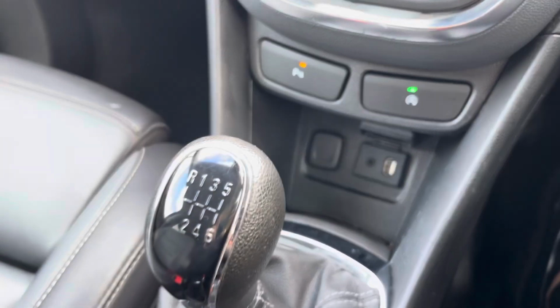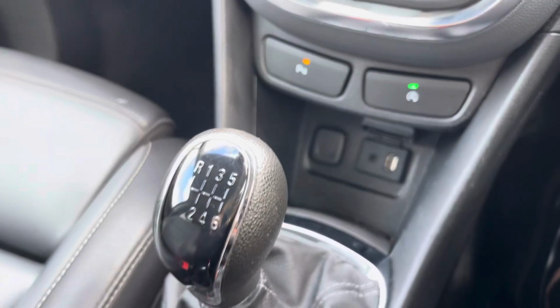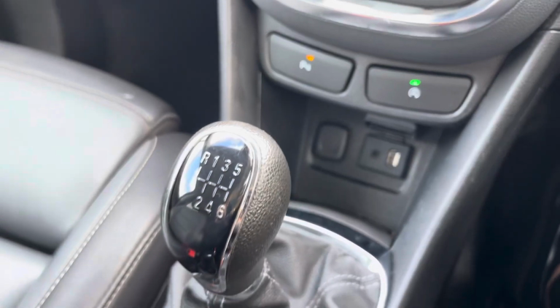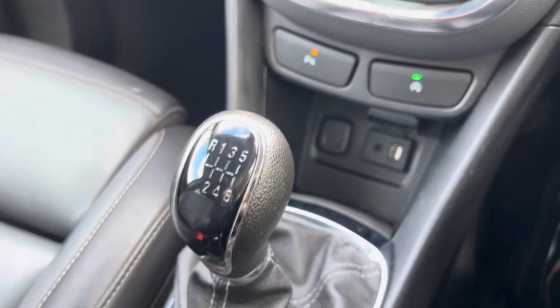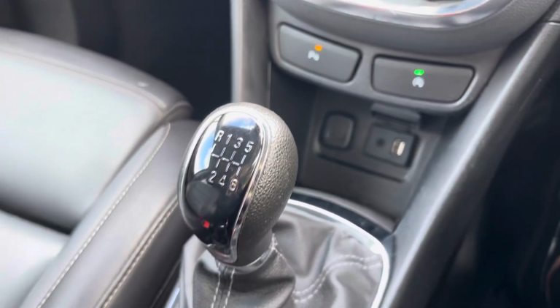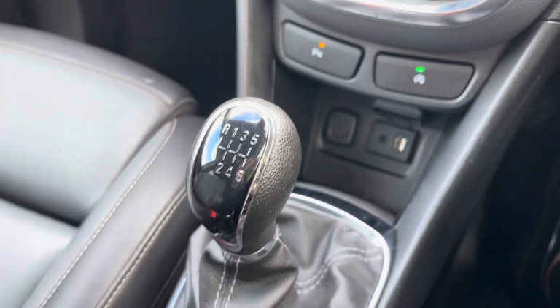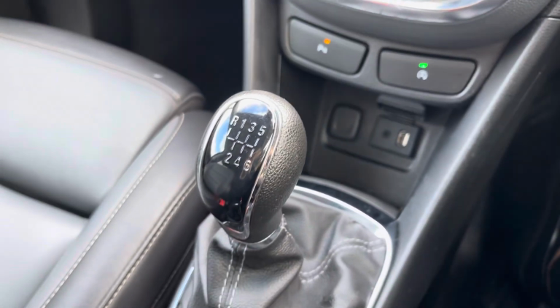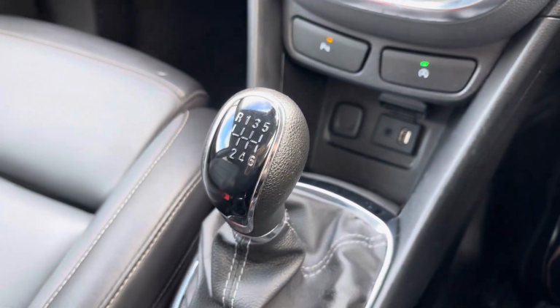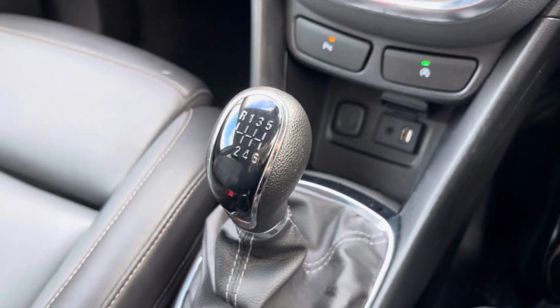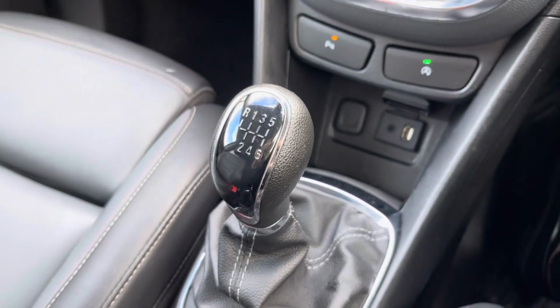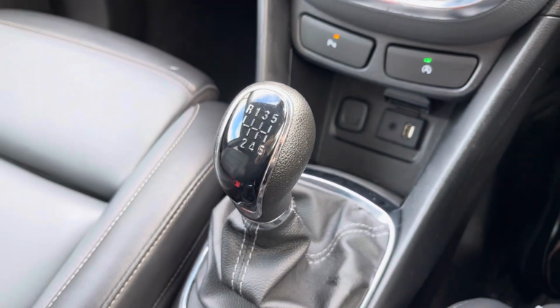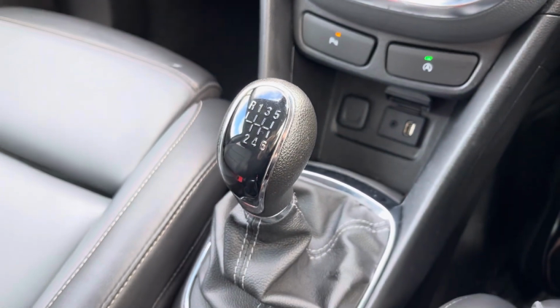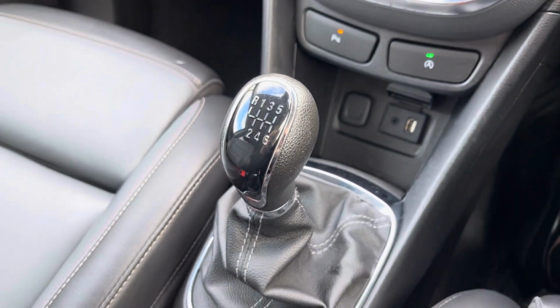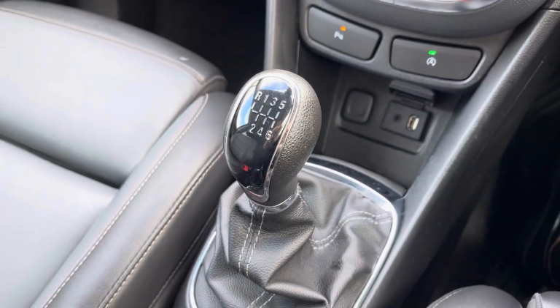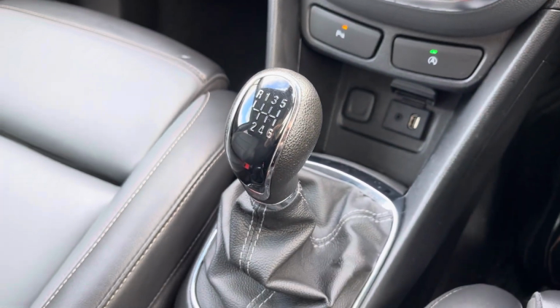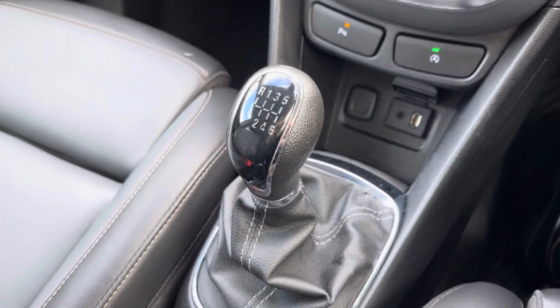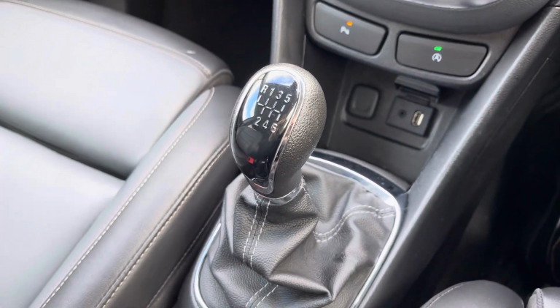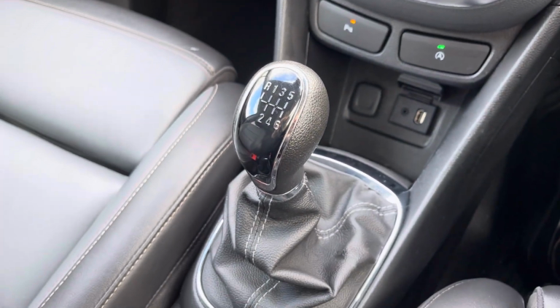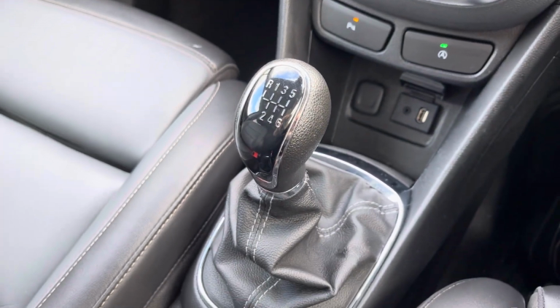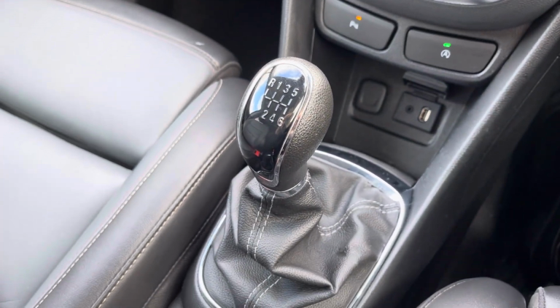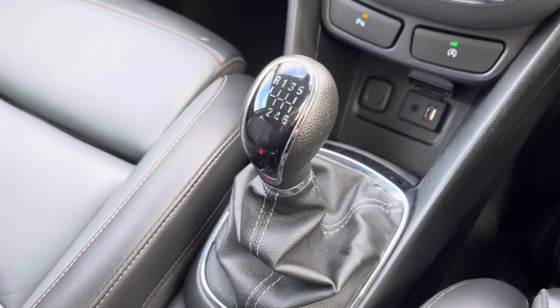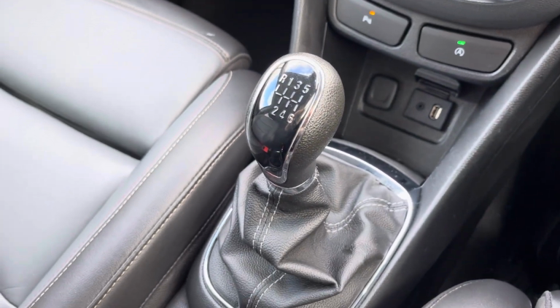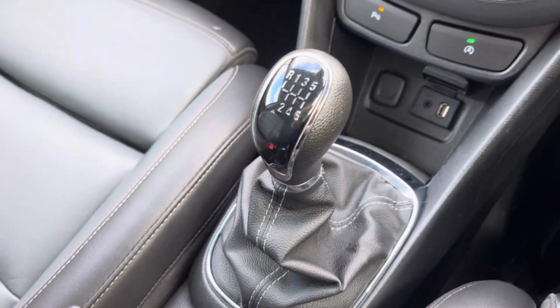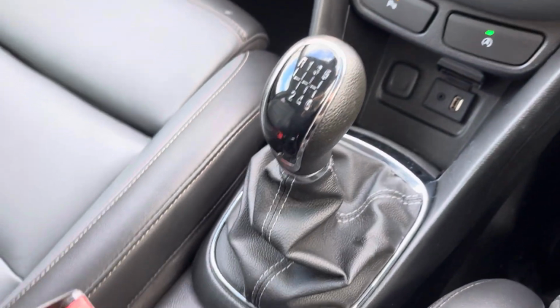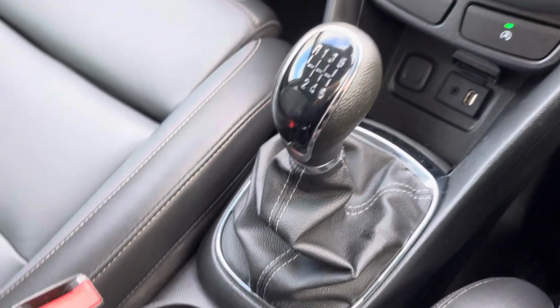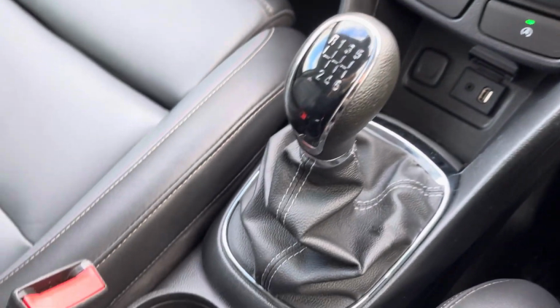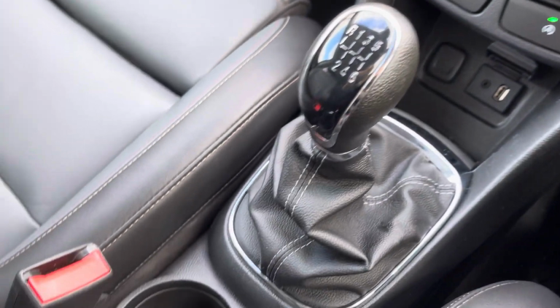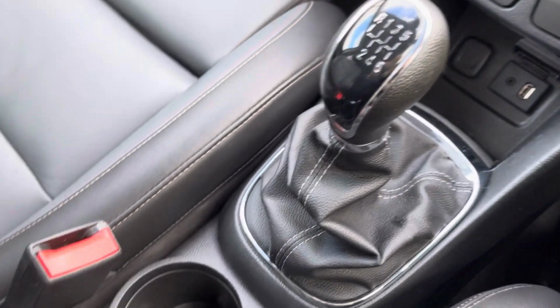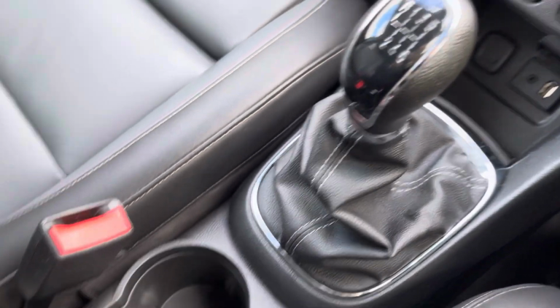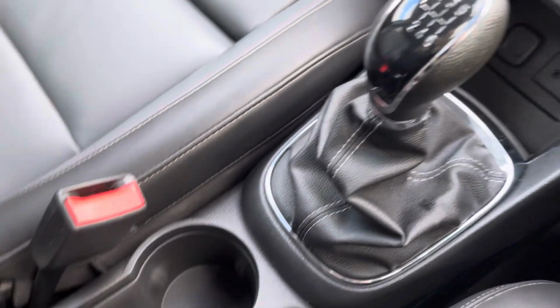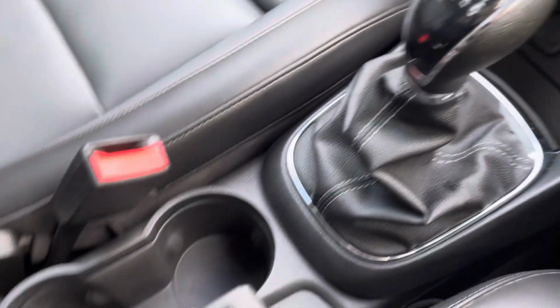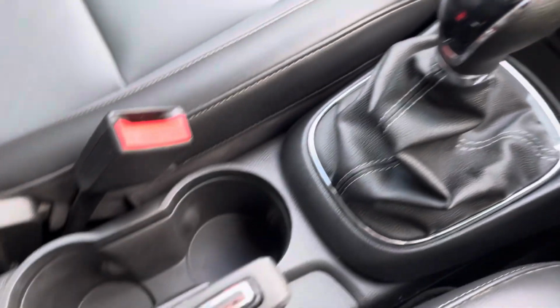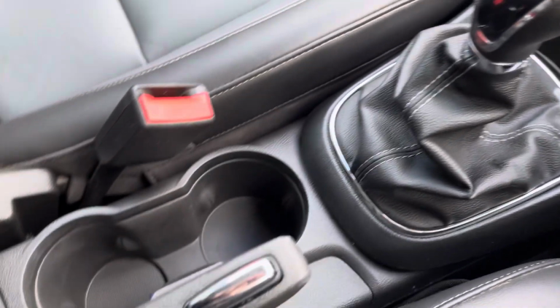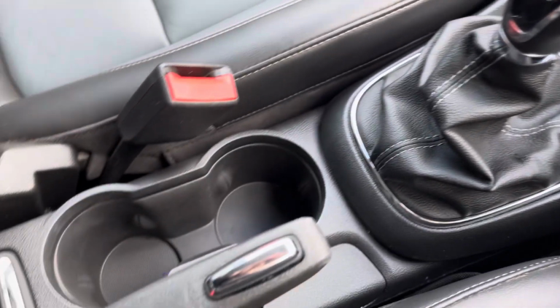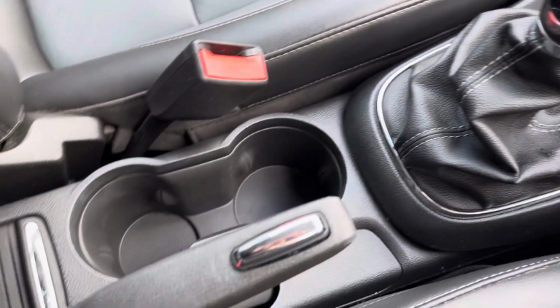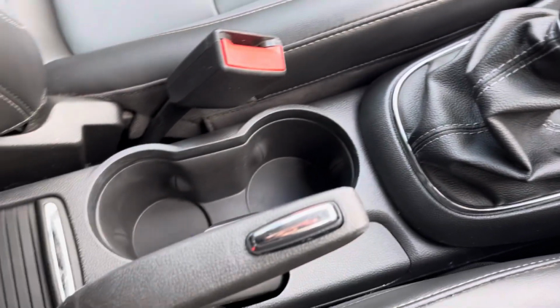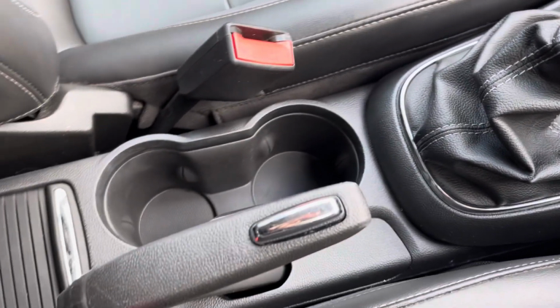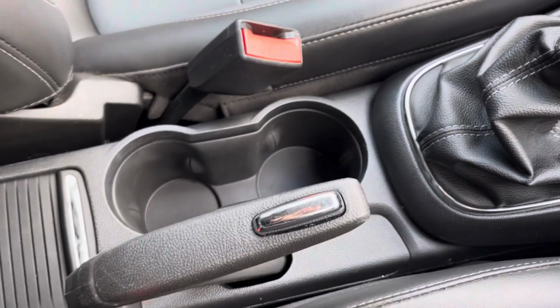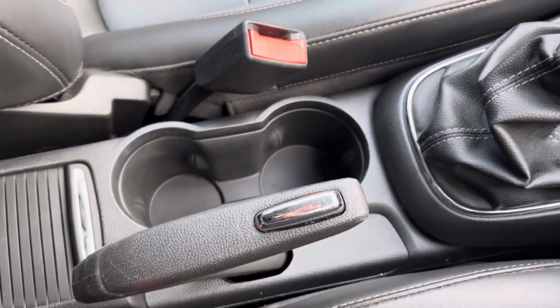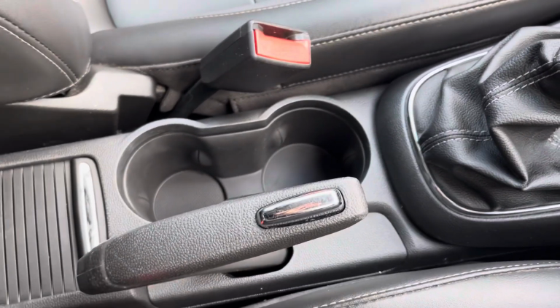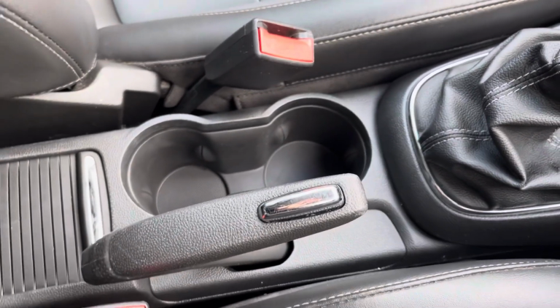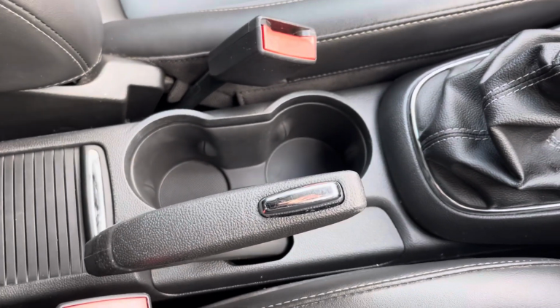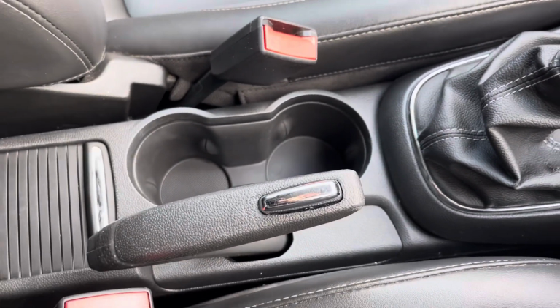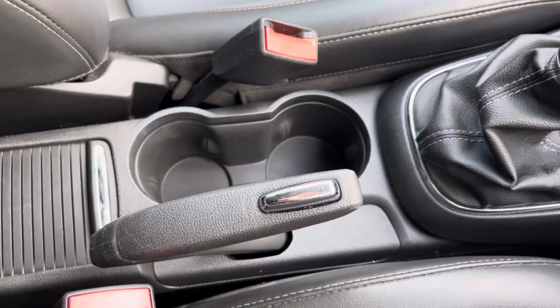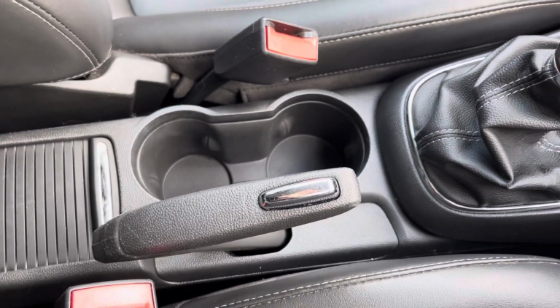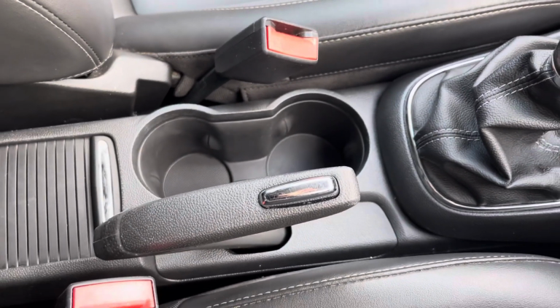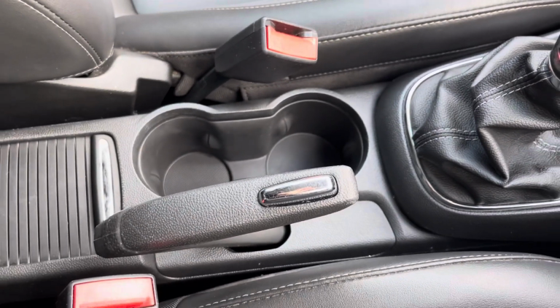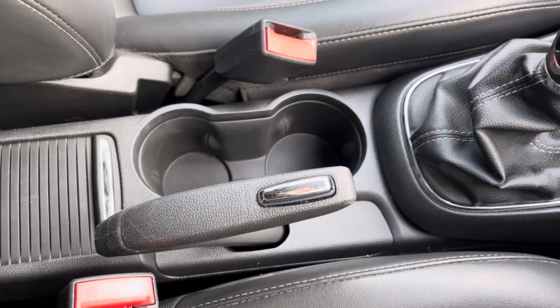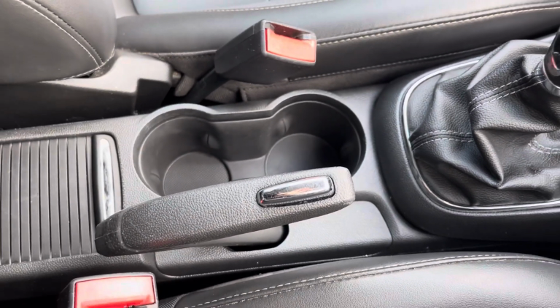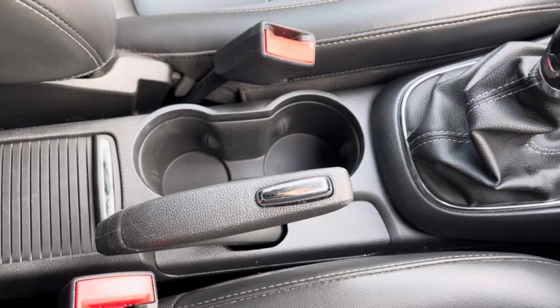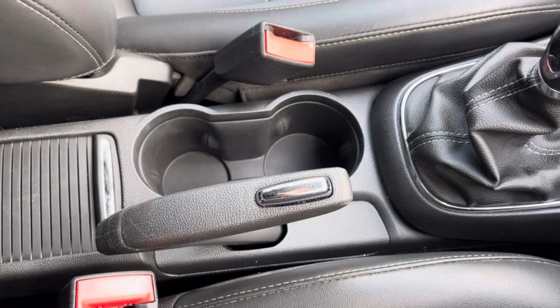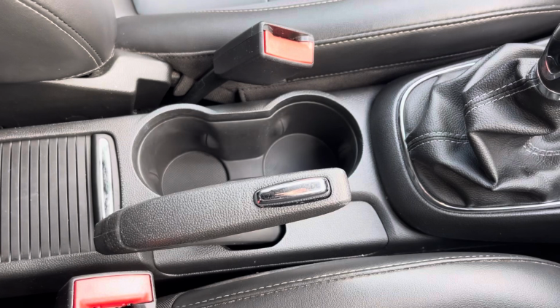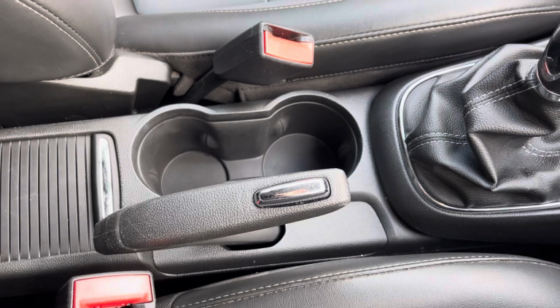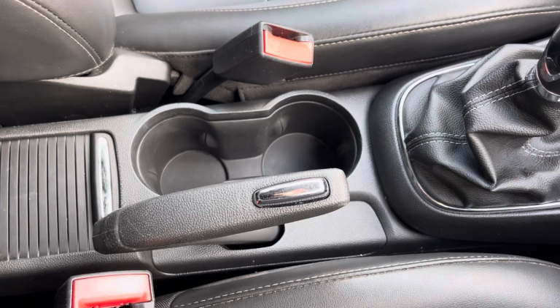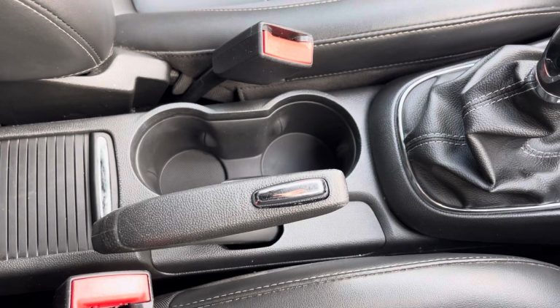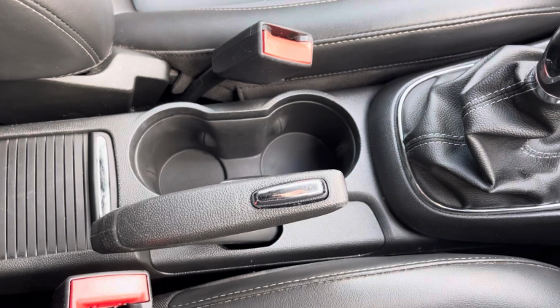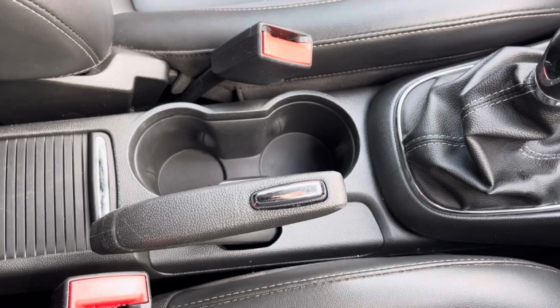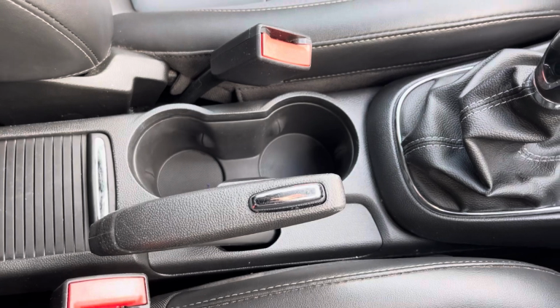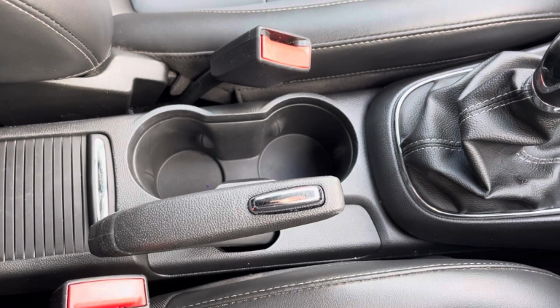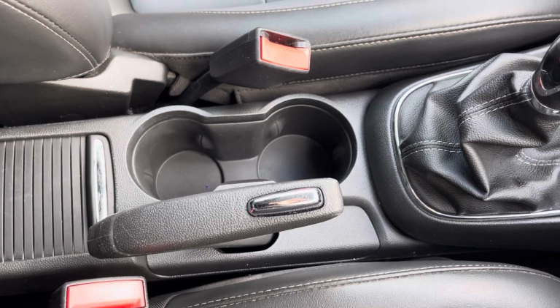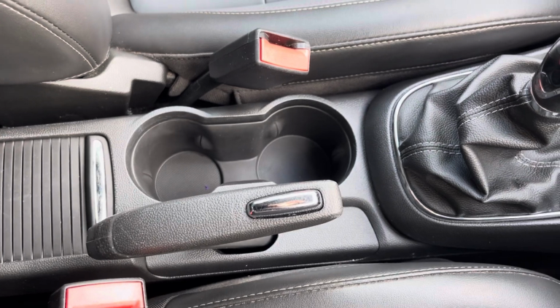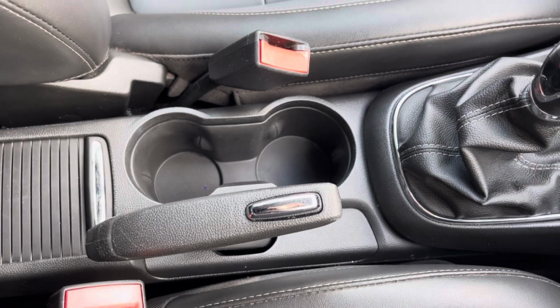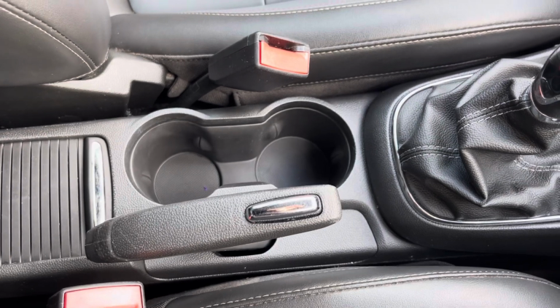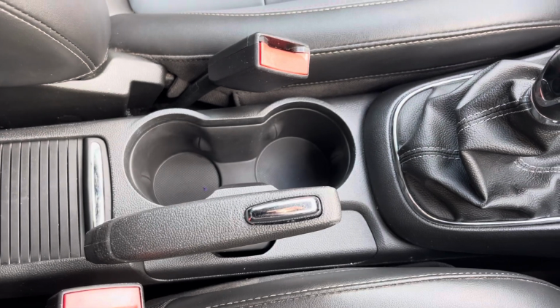Moving back from there is where you'll find your leather trimmed gear stick with 6 gears, and just behind you'll find your manual handbrake and 2 cup holders.